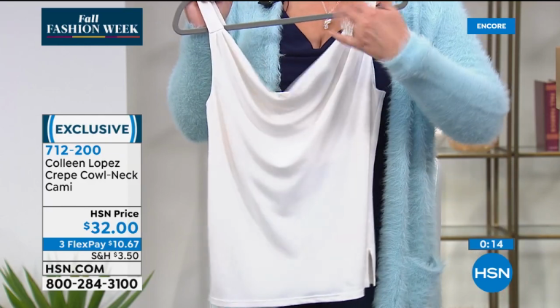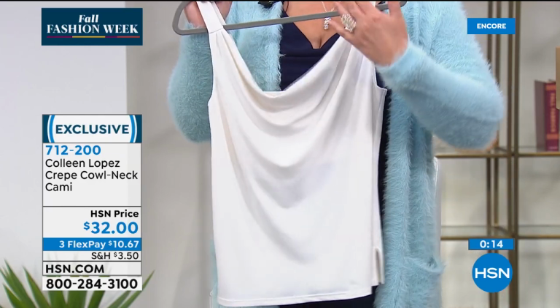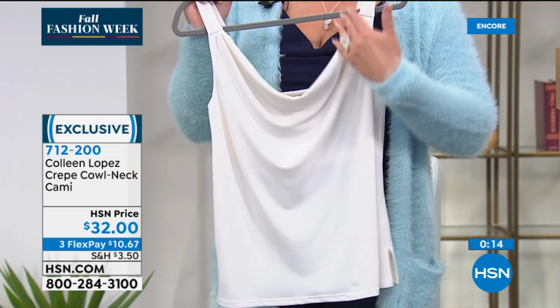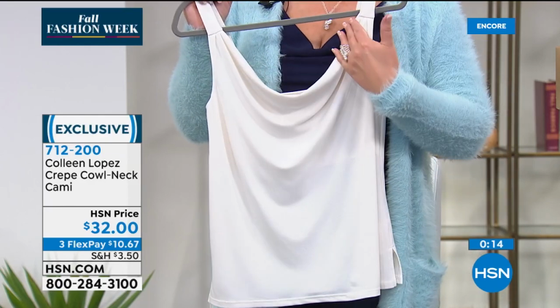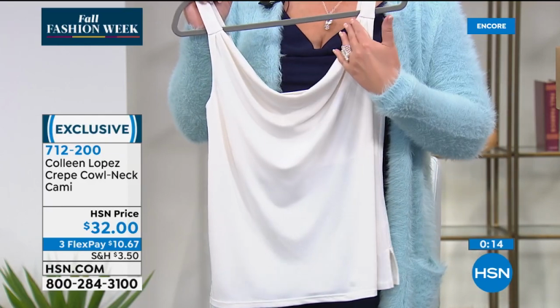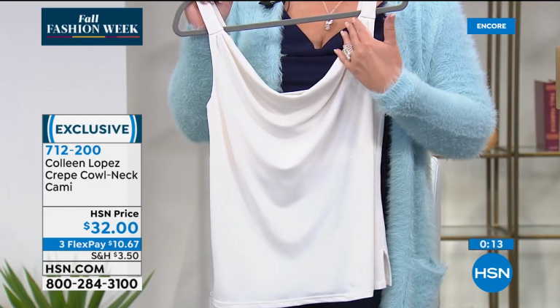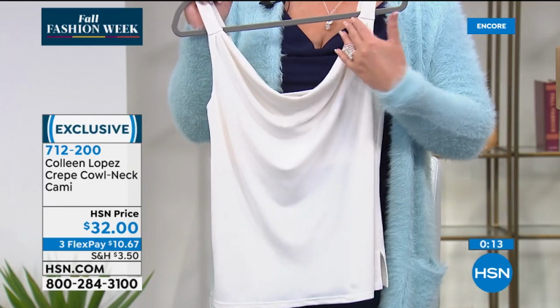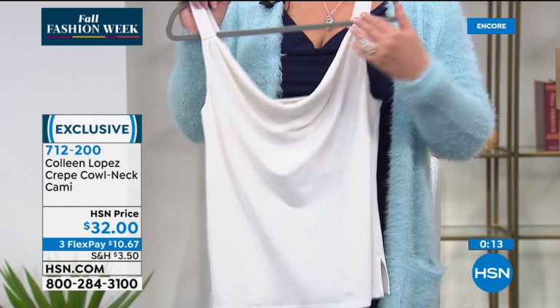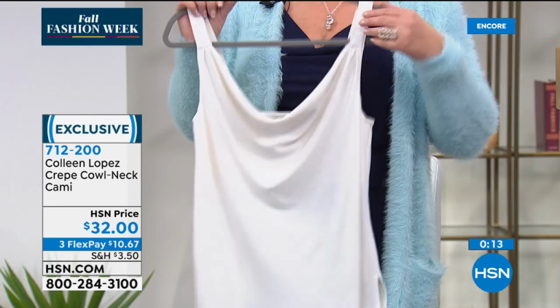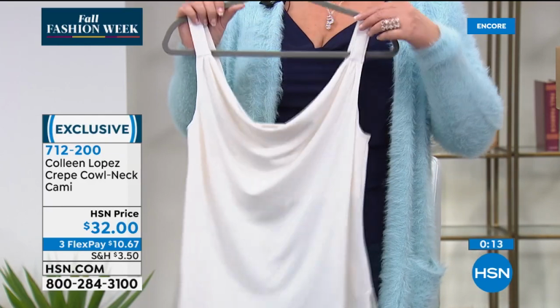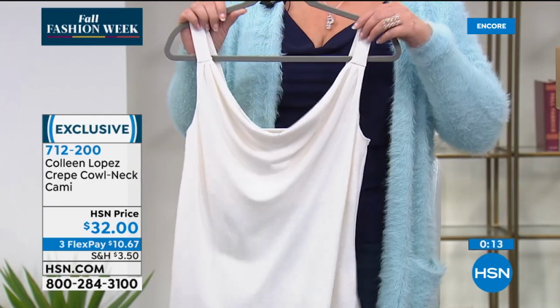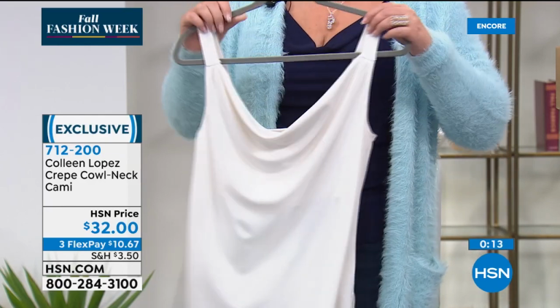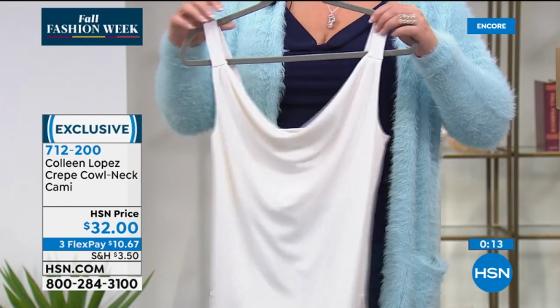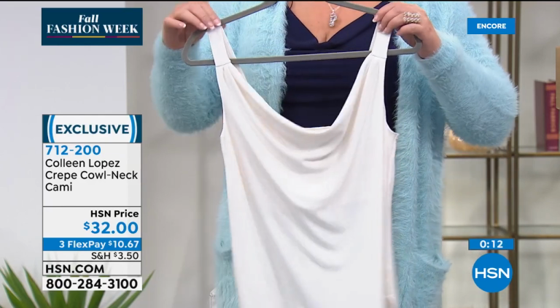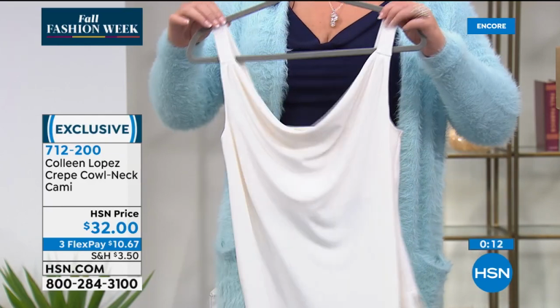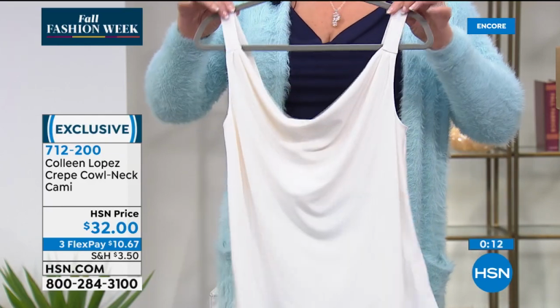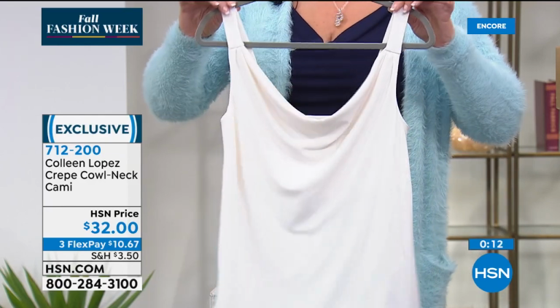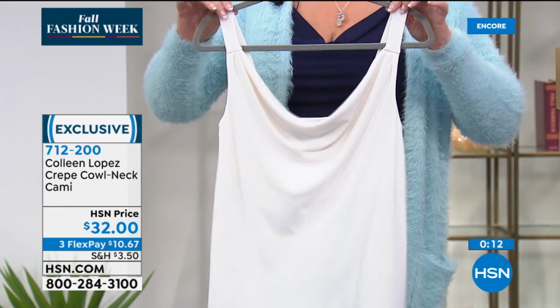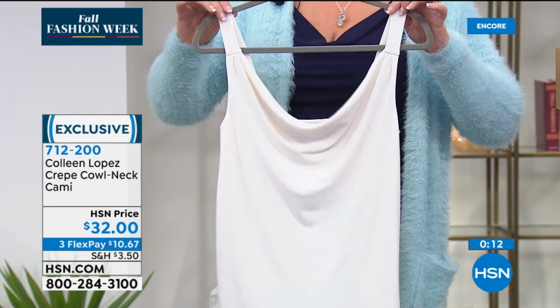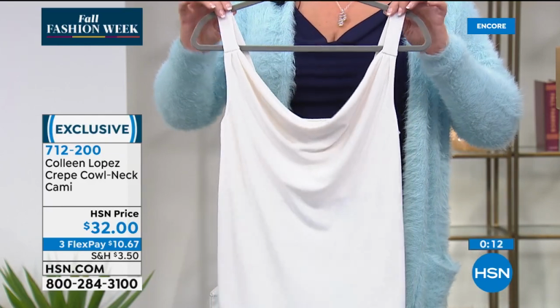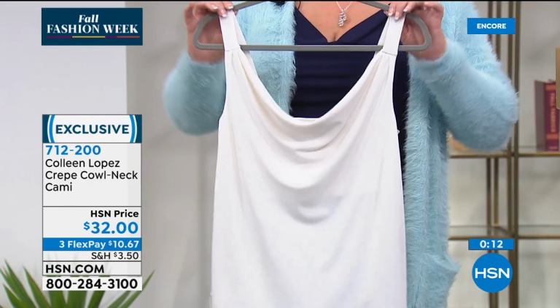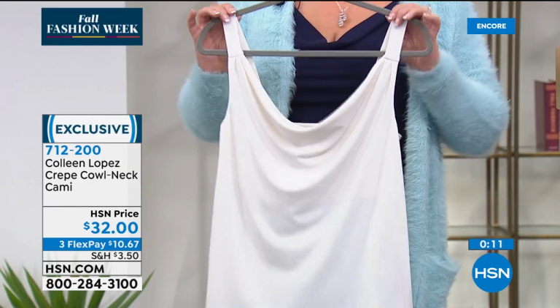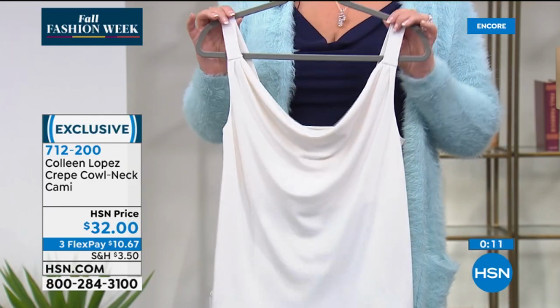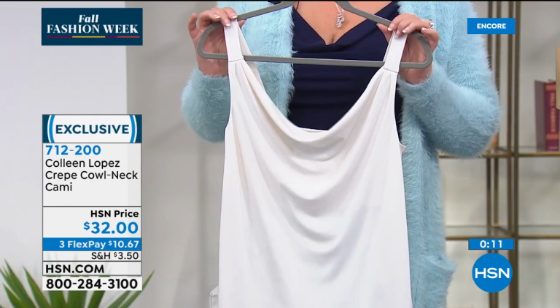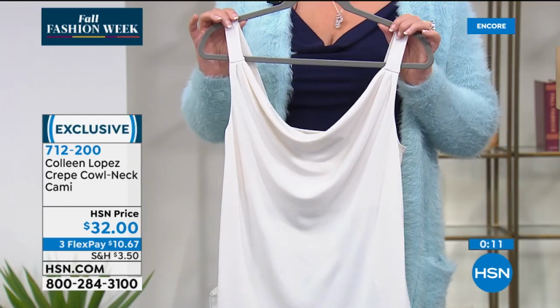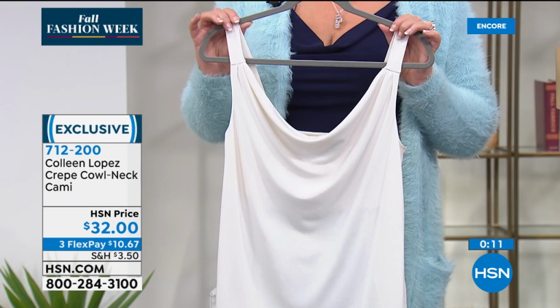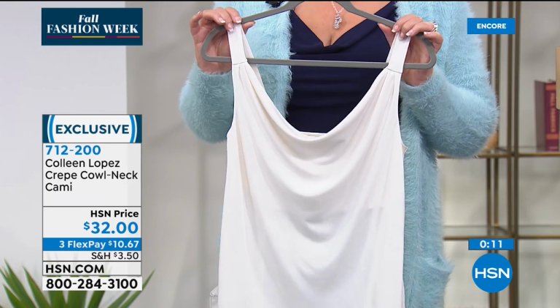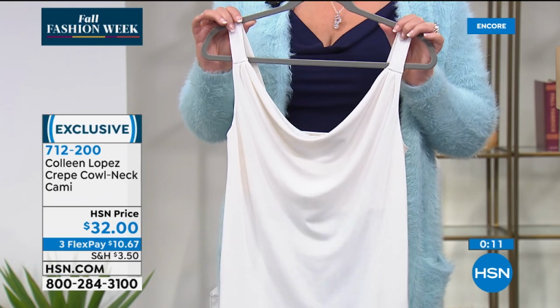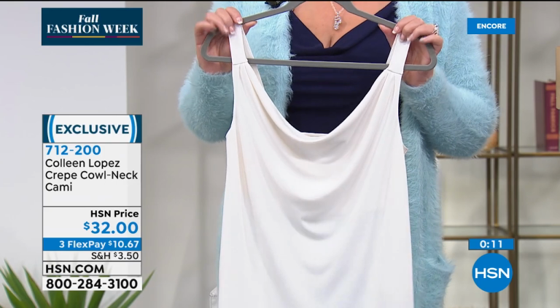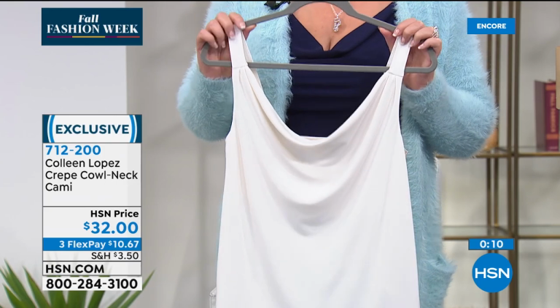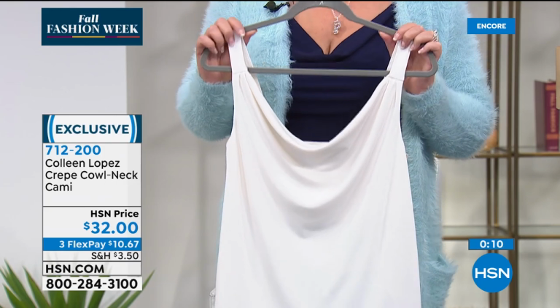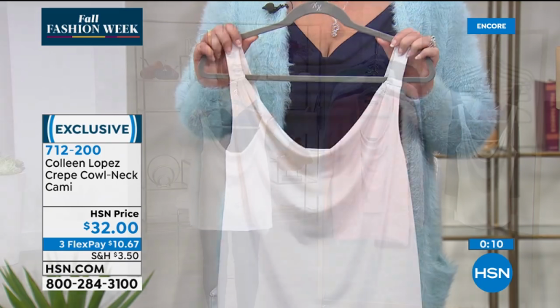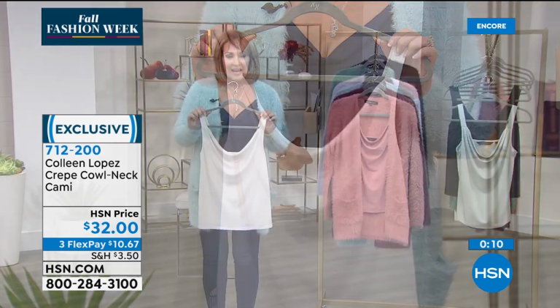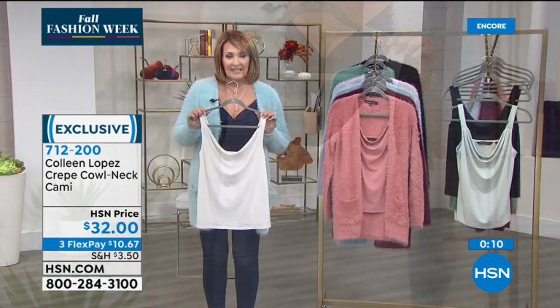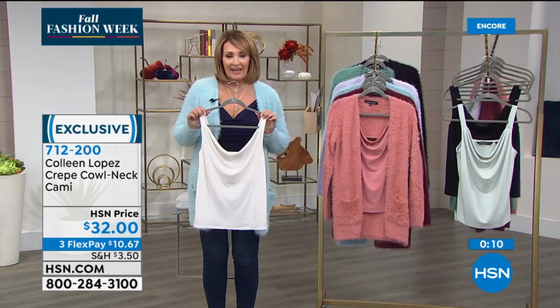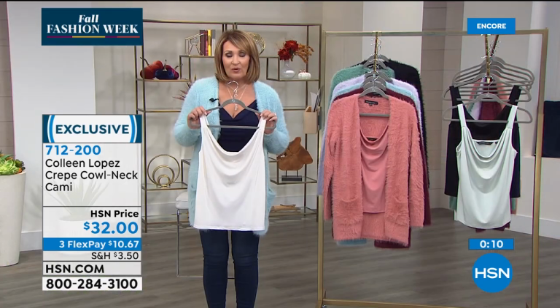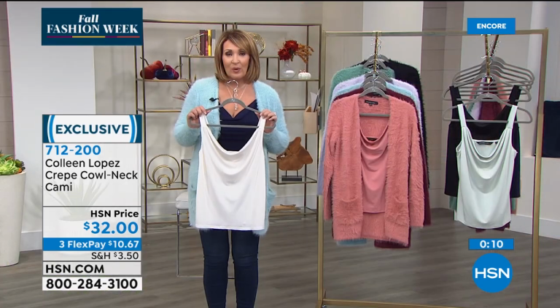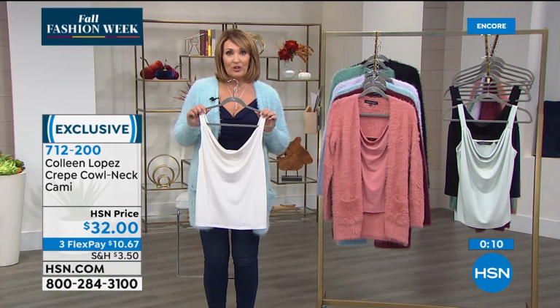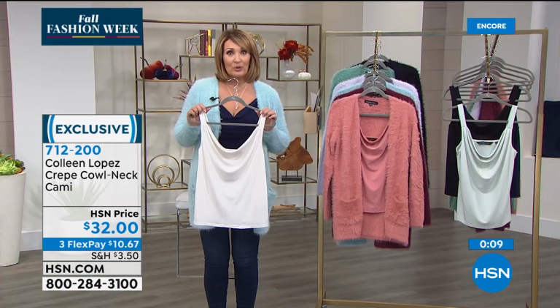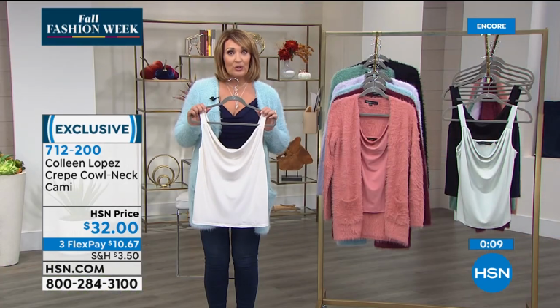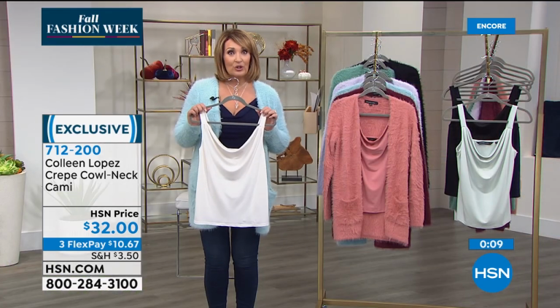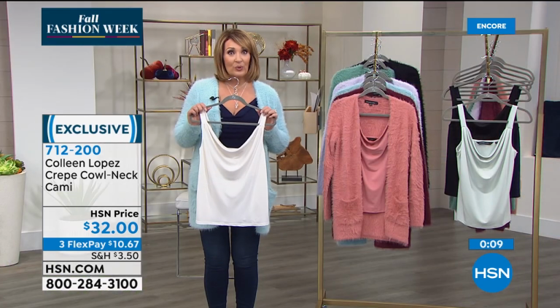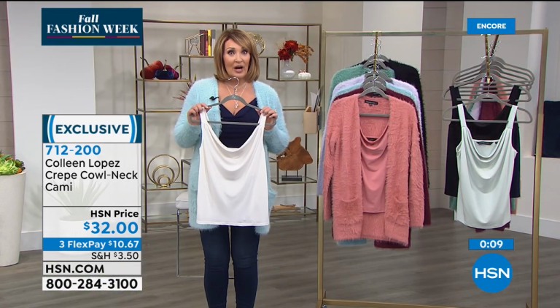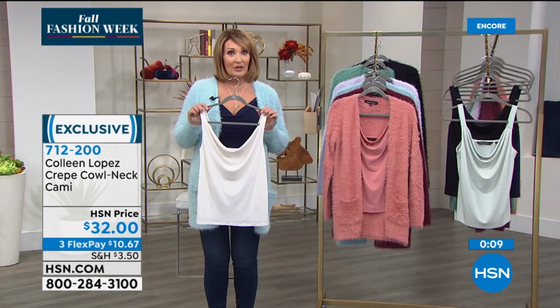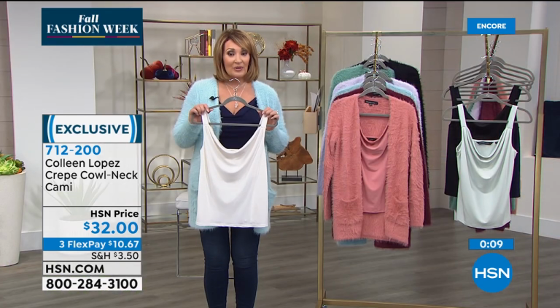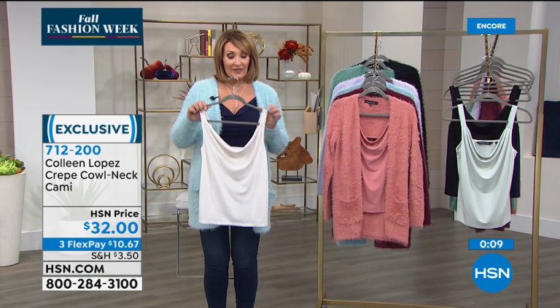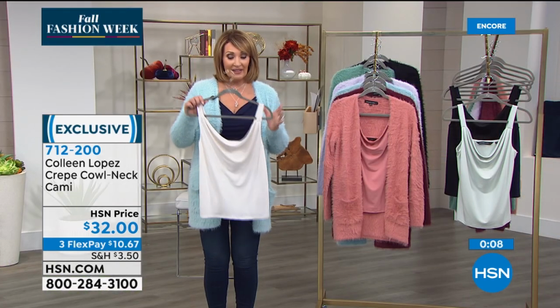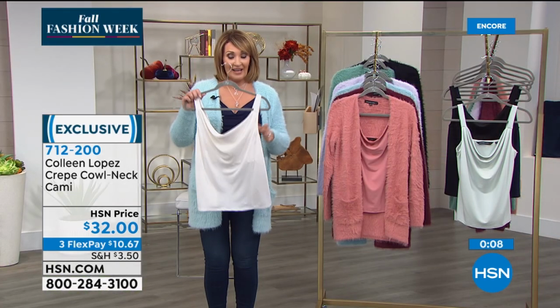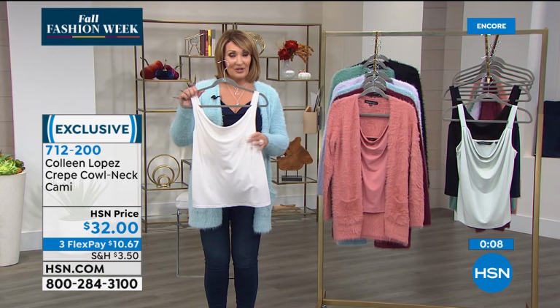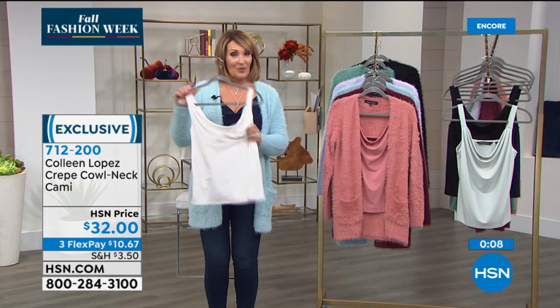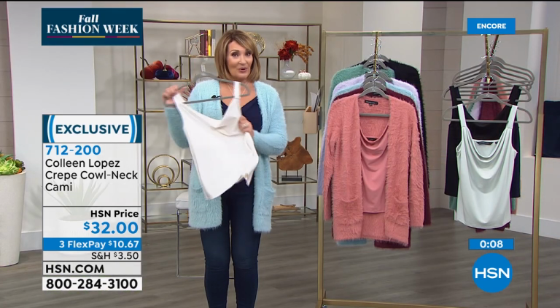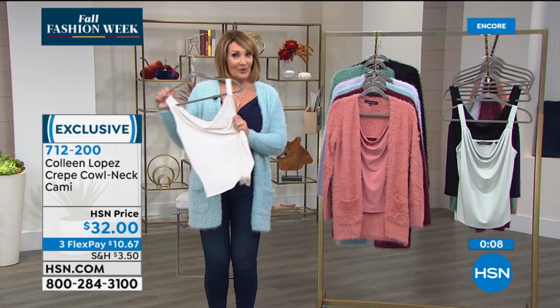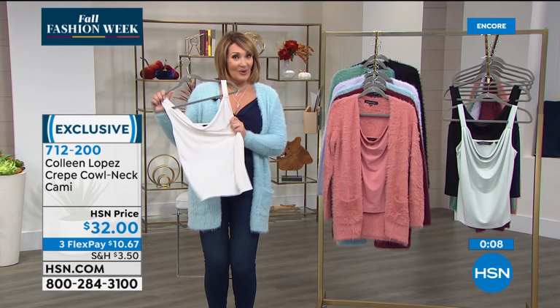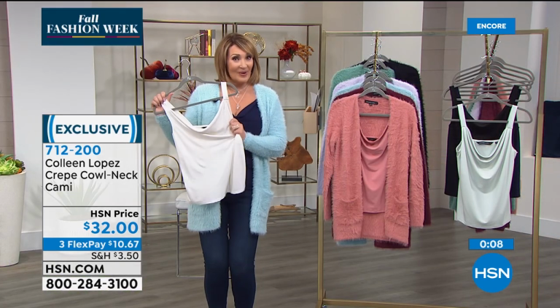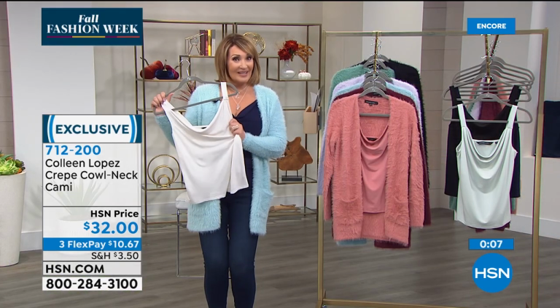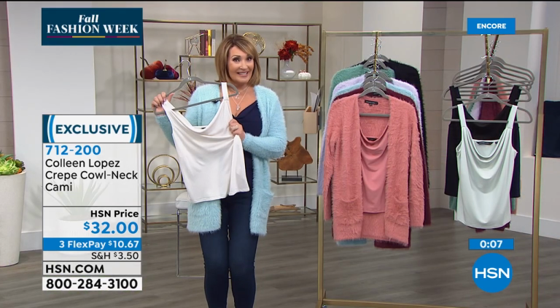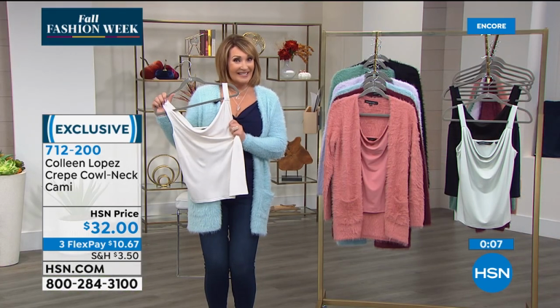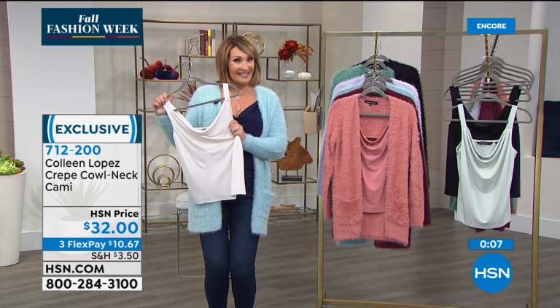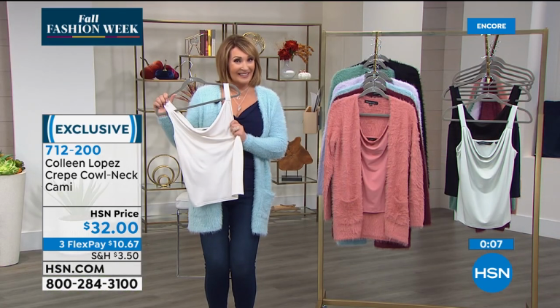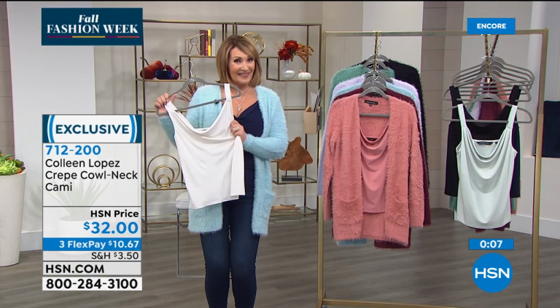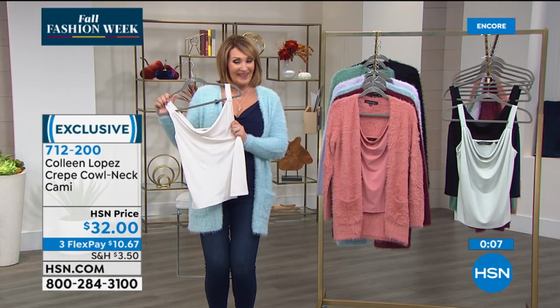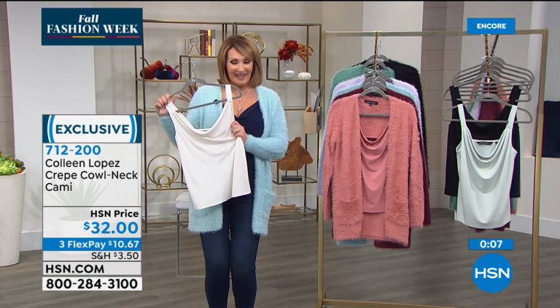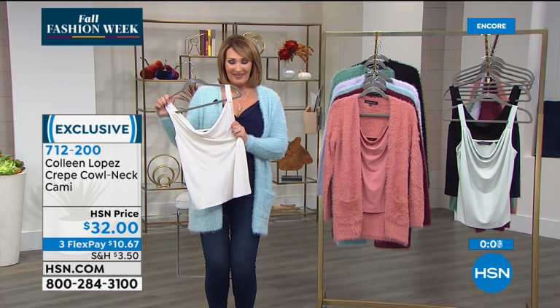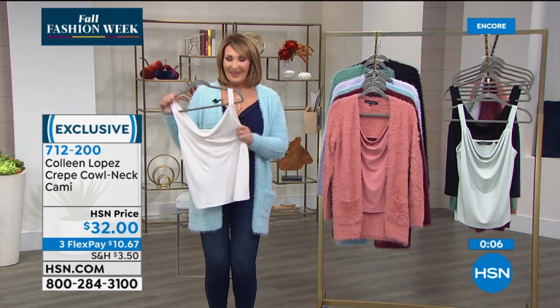And there you have it. It's $32 — item number 712-200. If you'd like to order yours, it's still available.